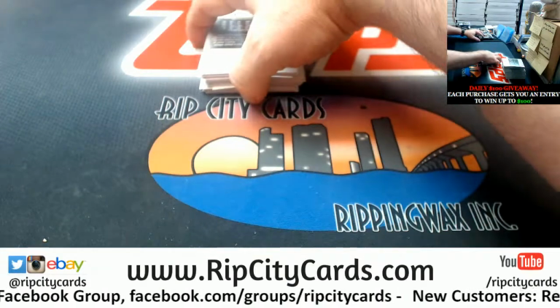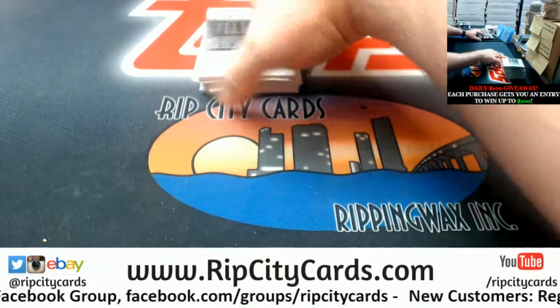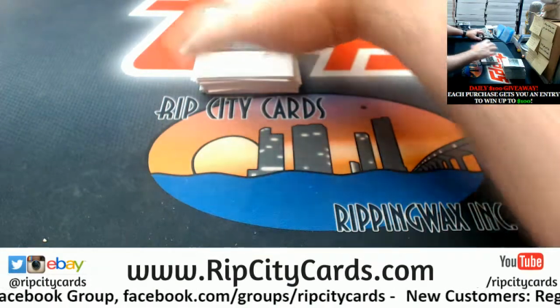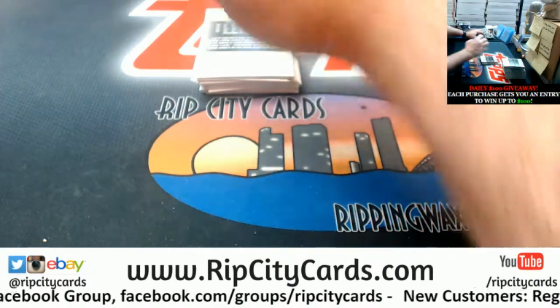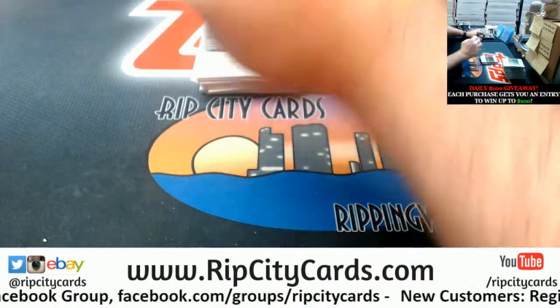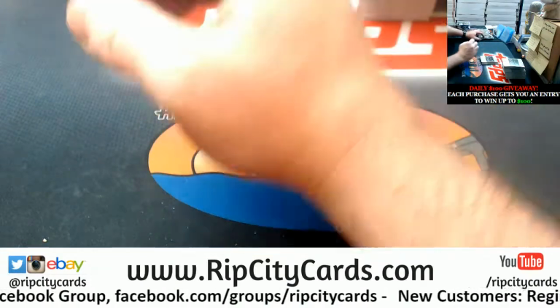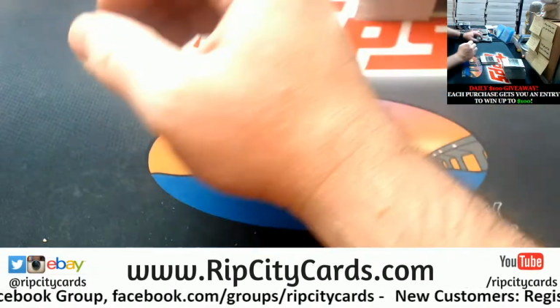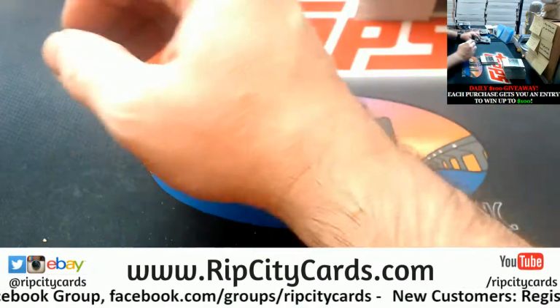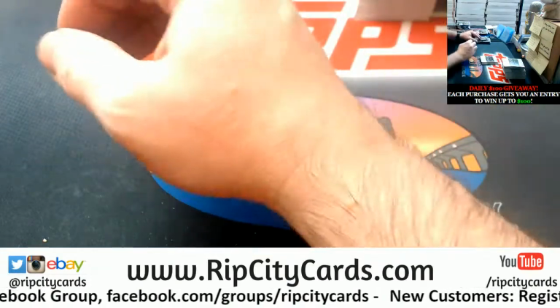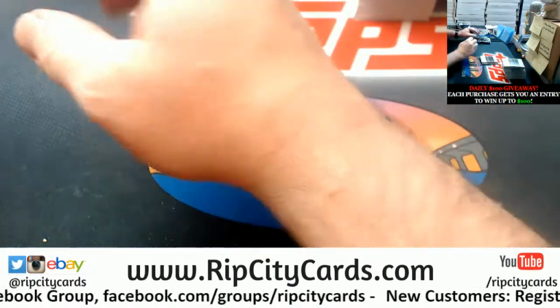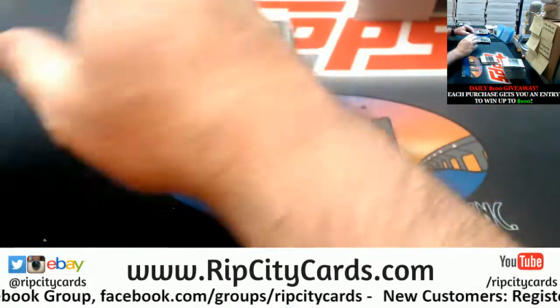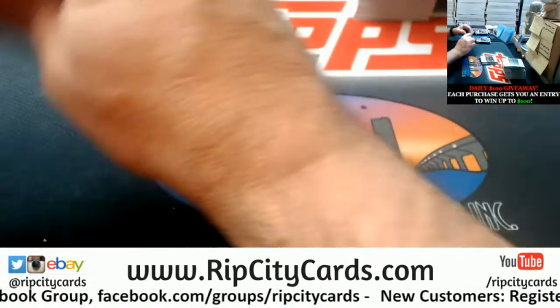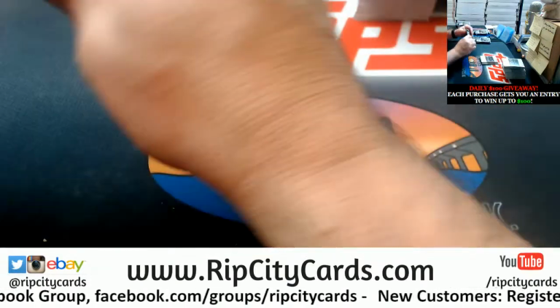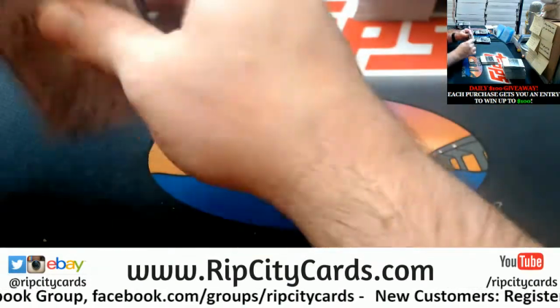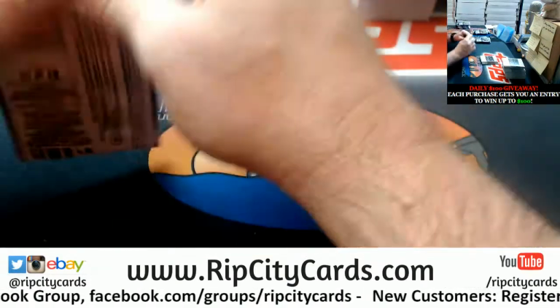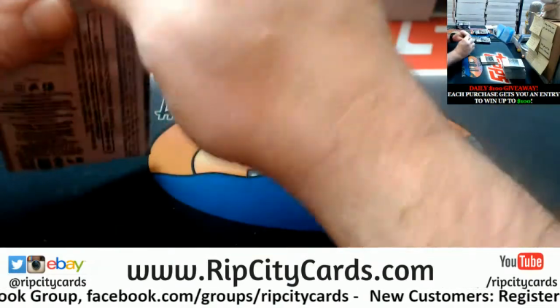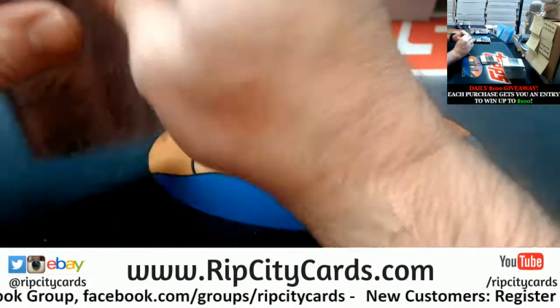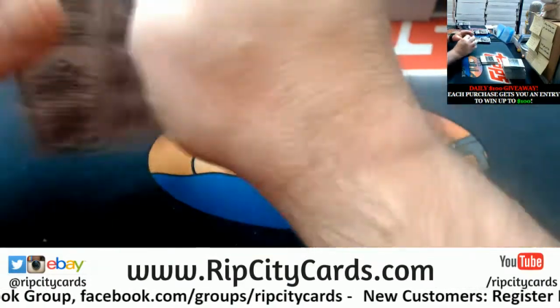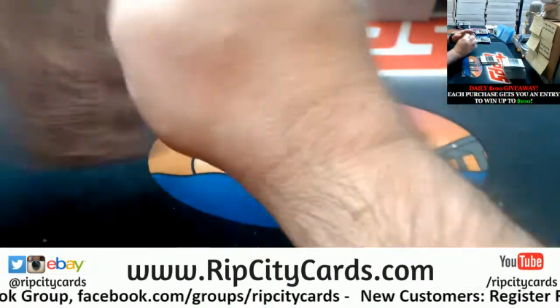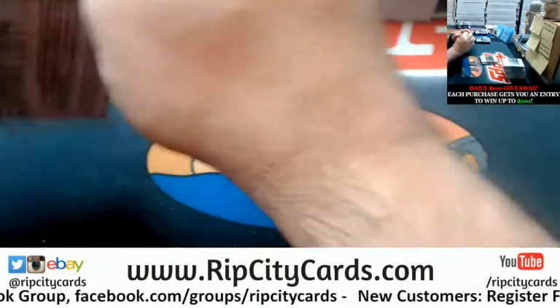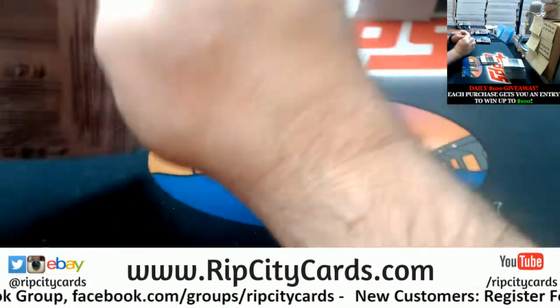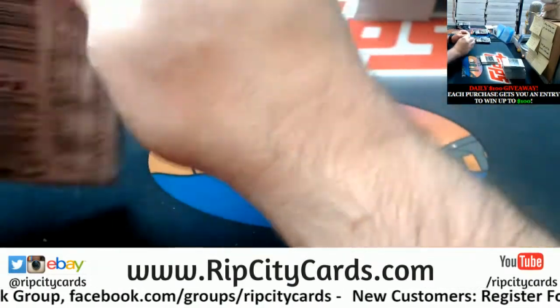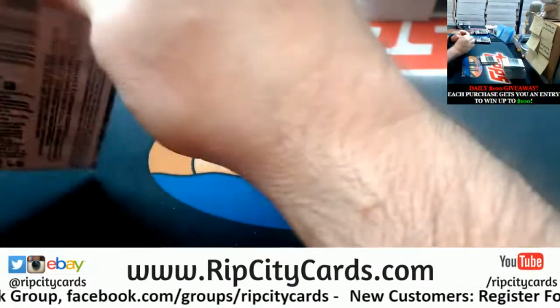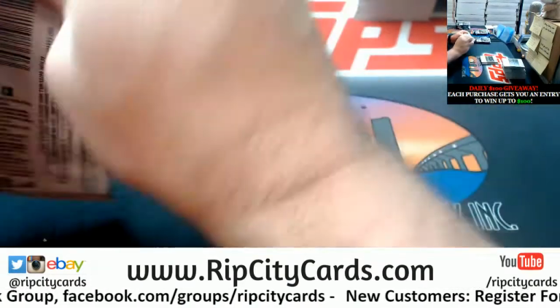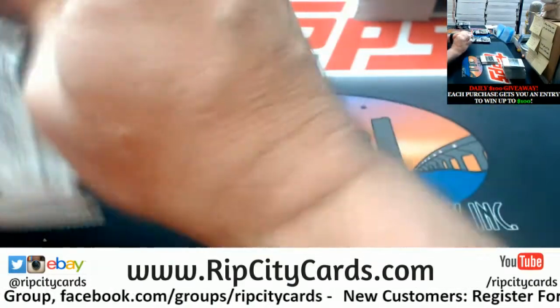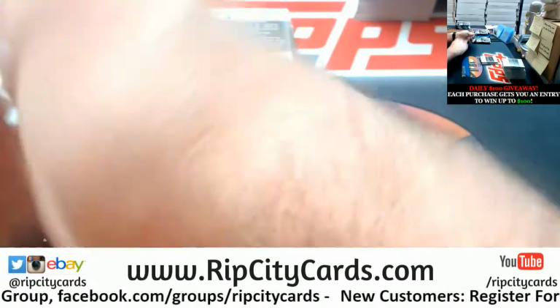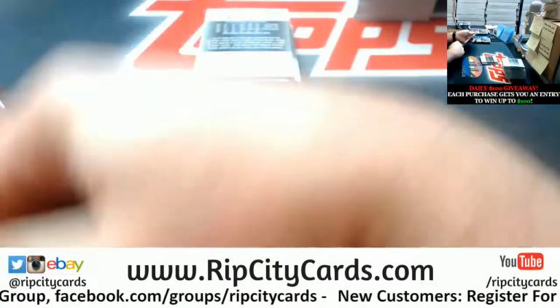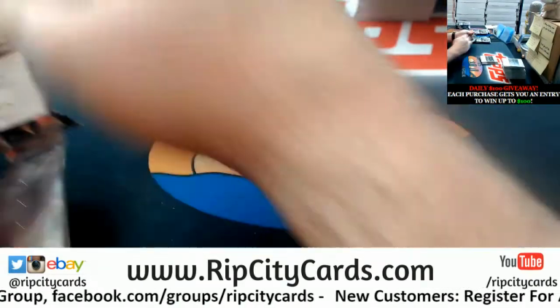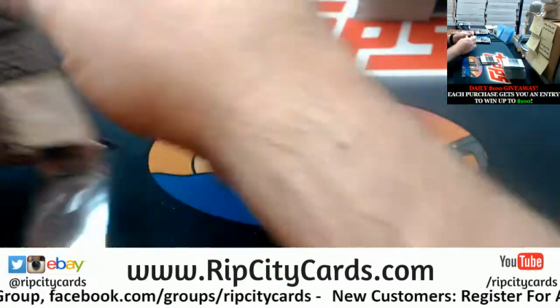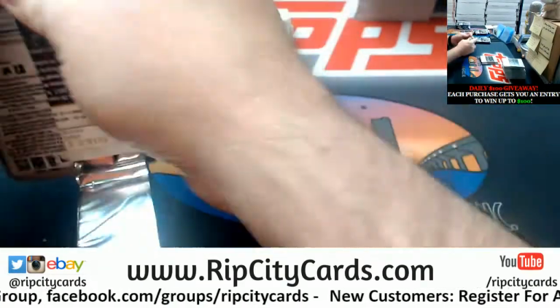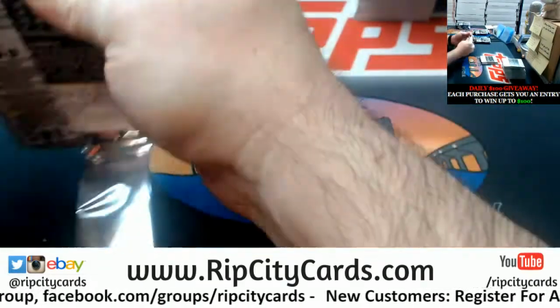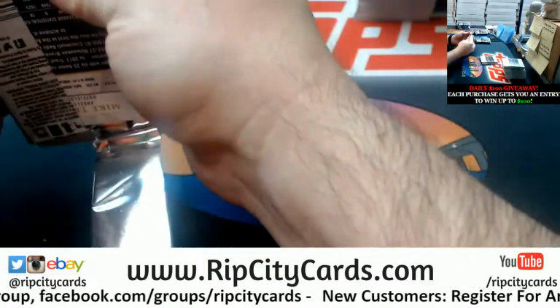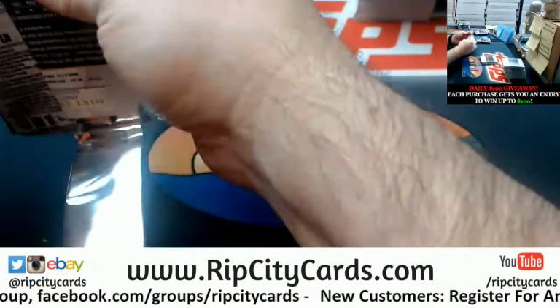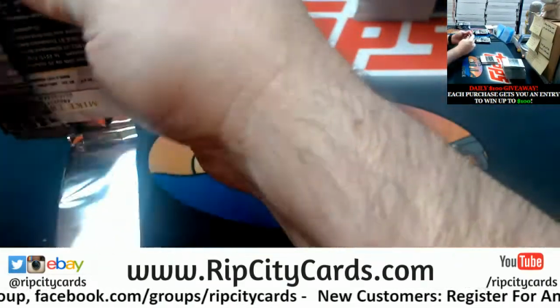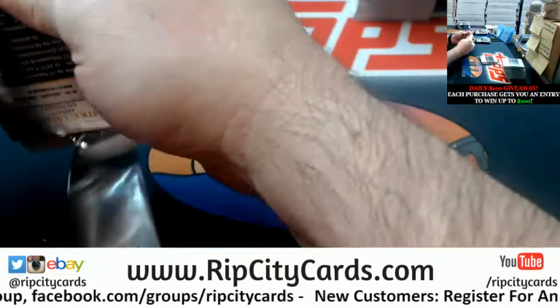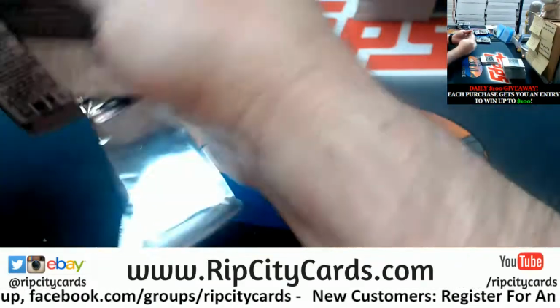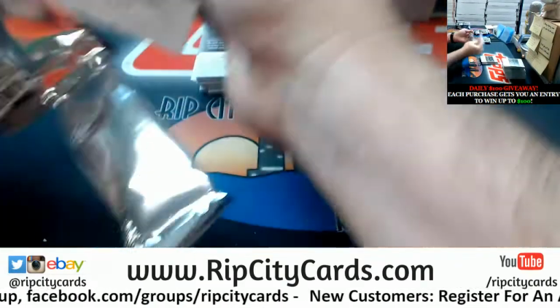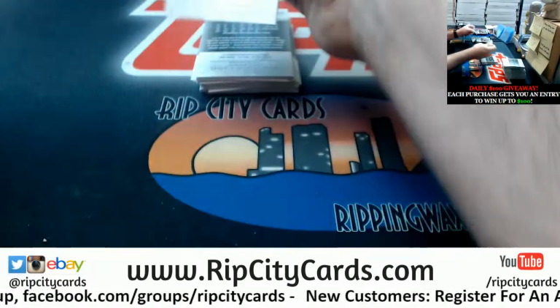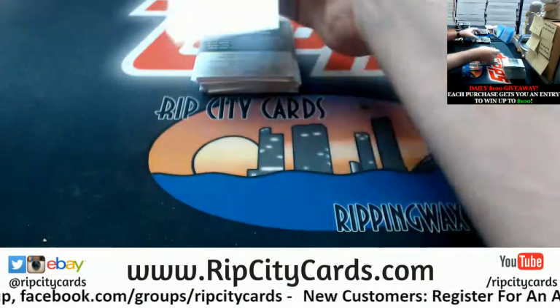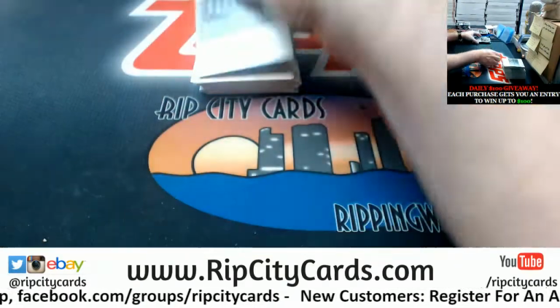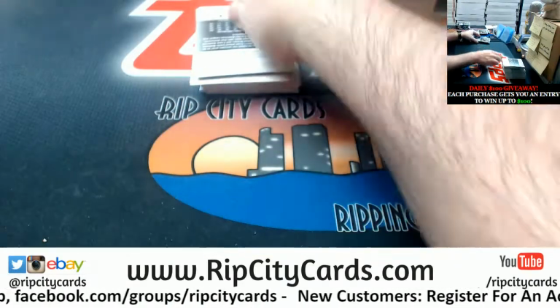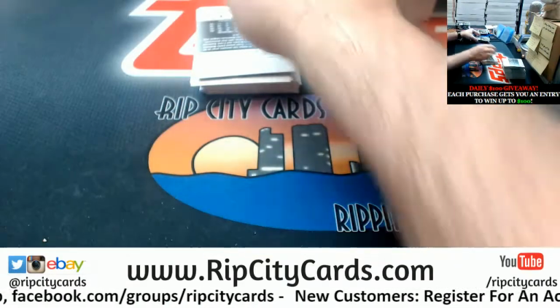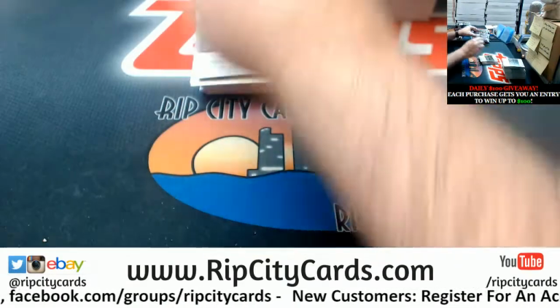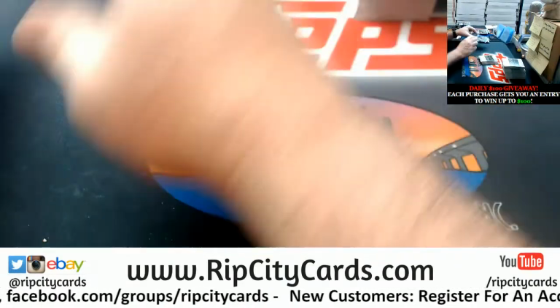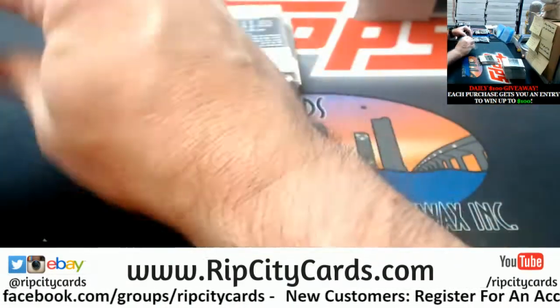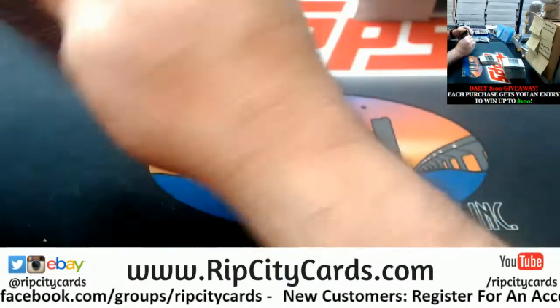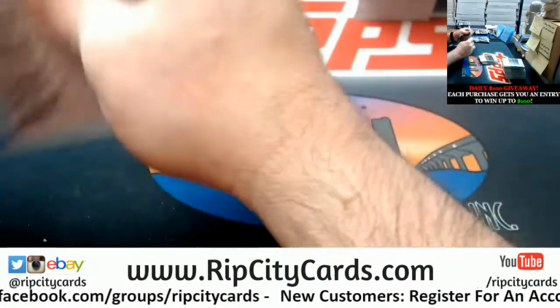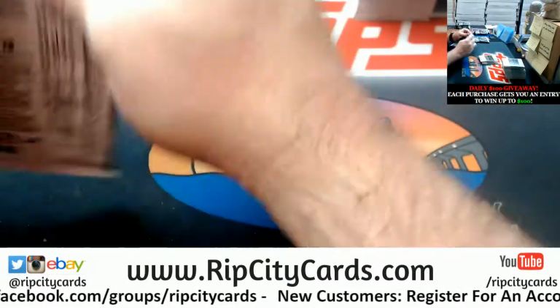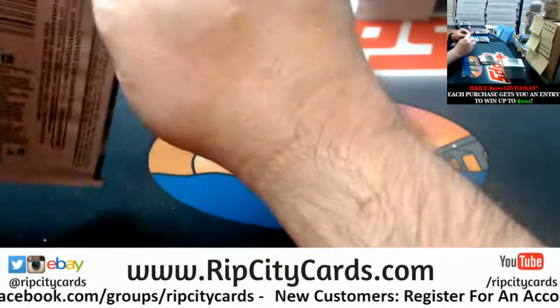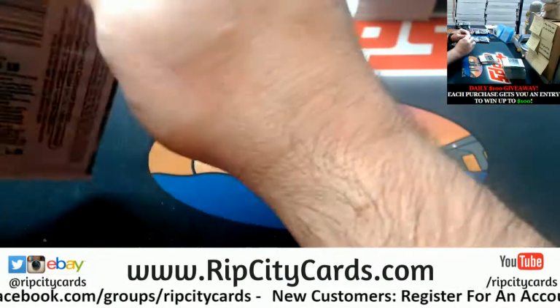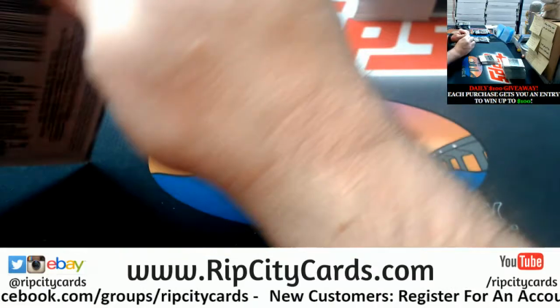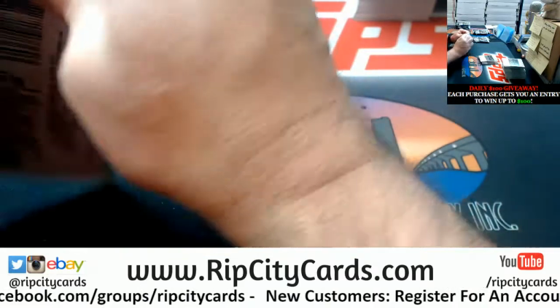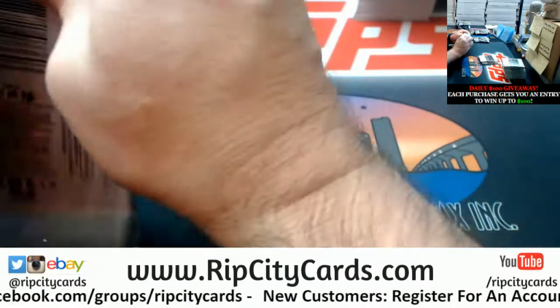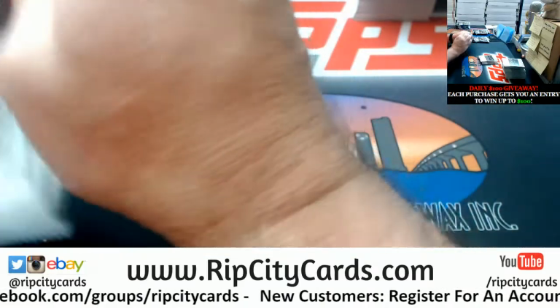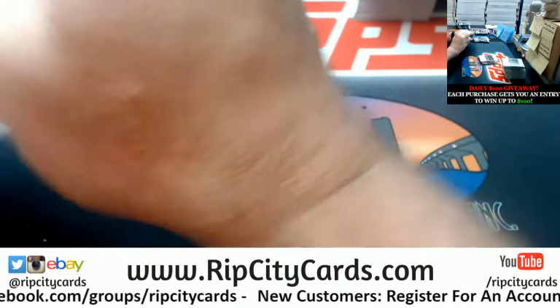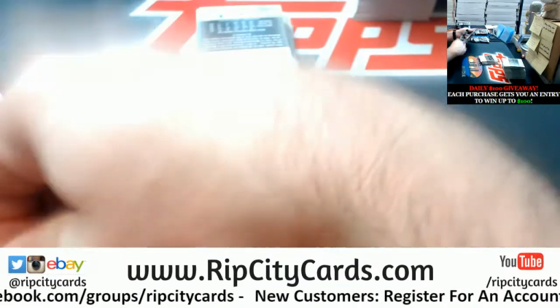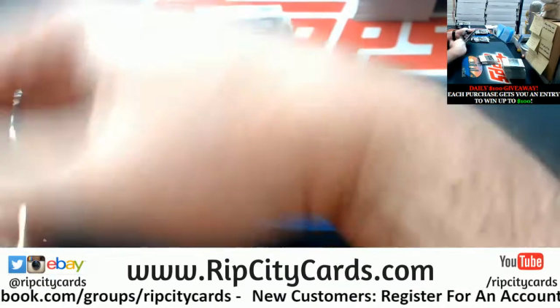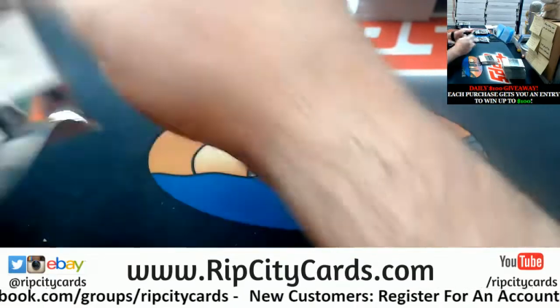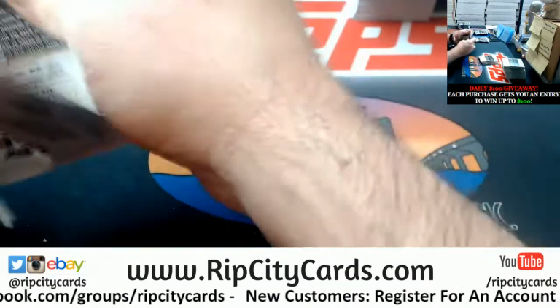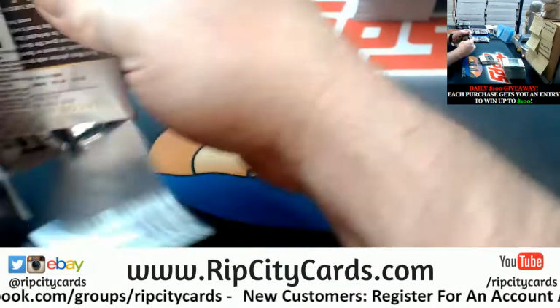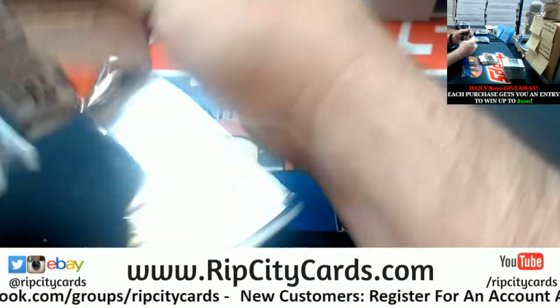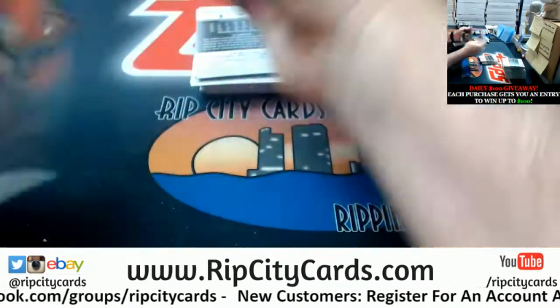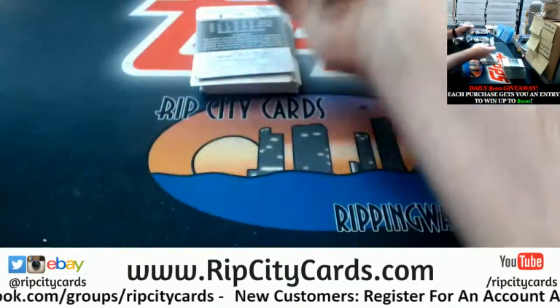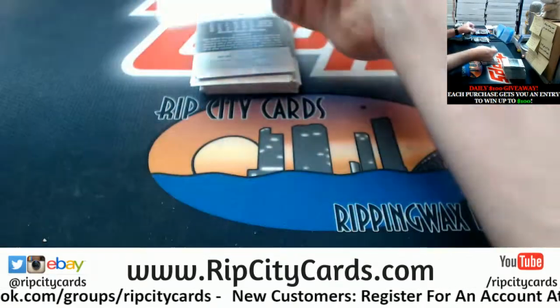I put in what I thought was a fair offer. I mean, there are a bunch at auction now — like three at auction now anyway.